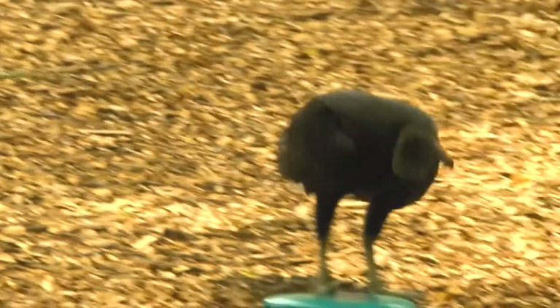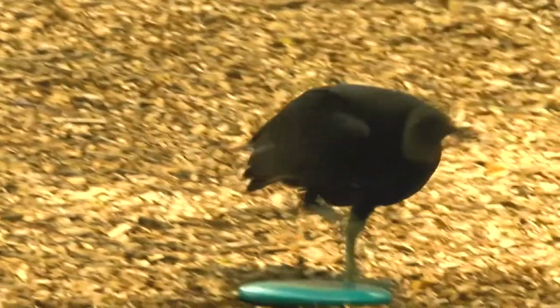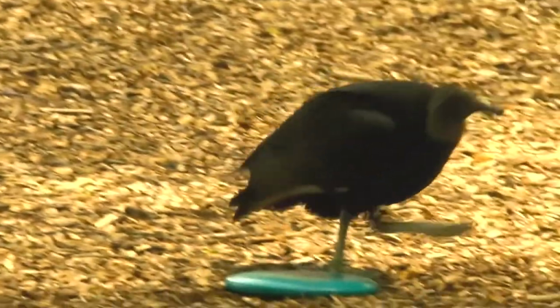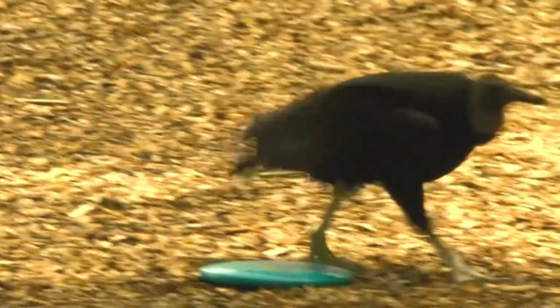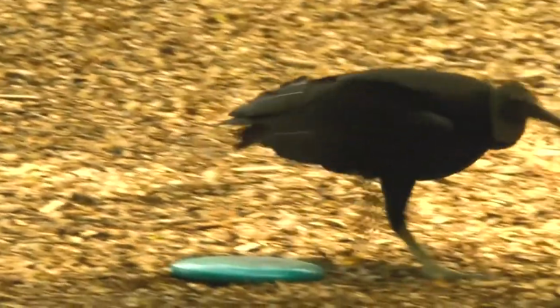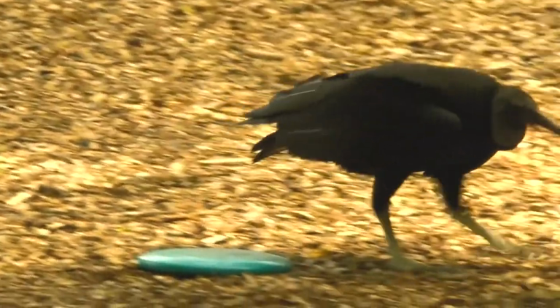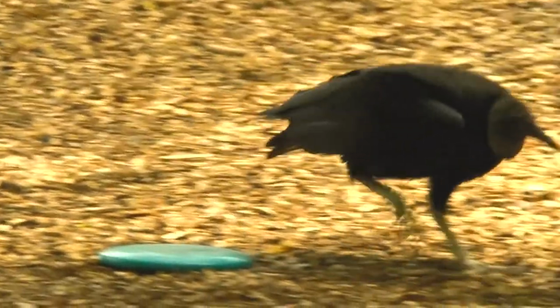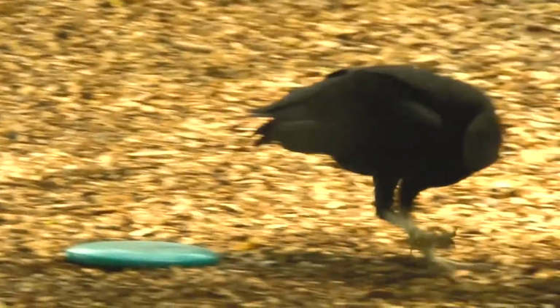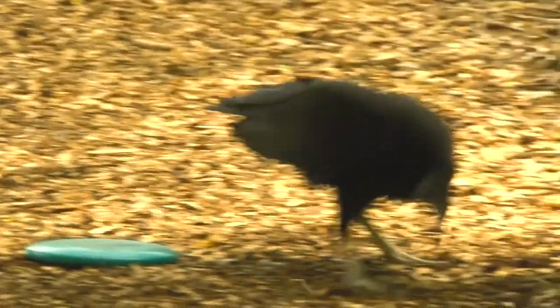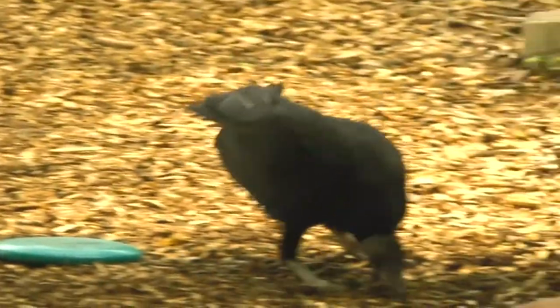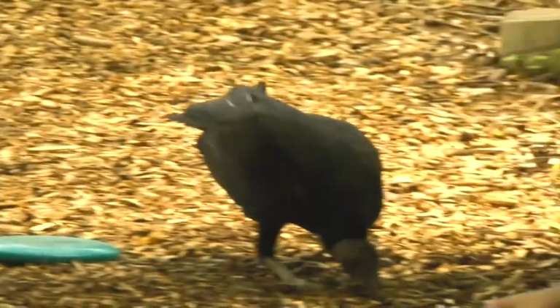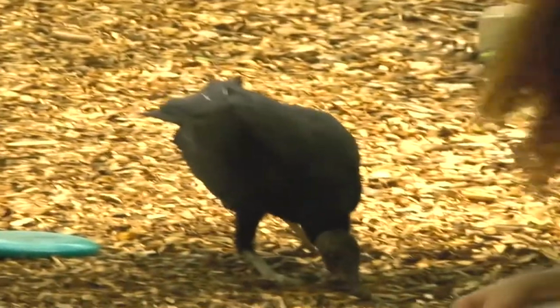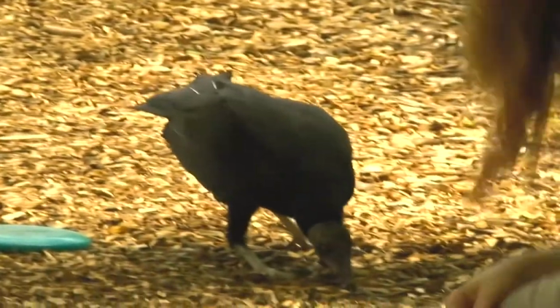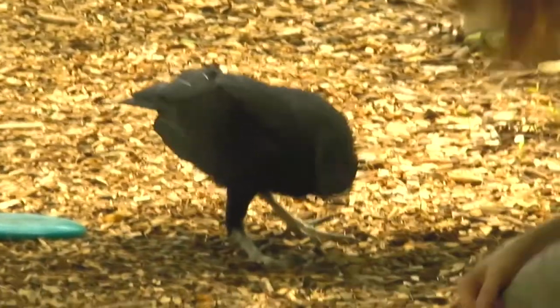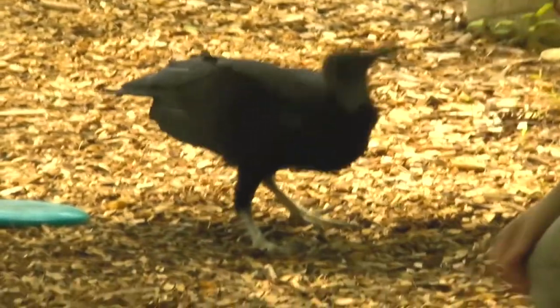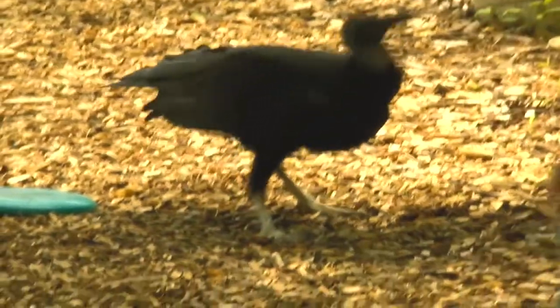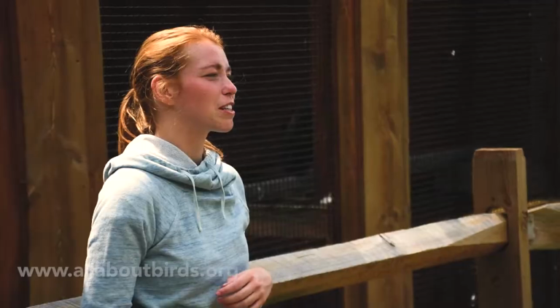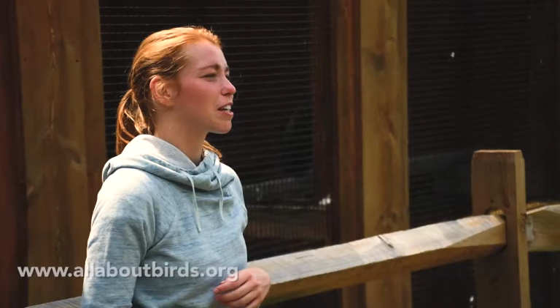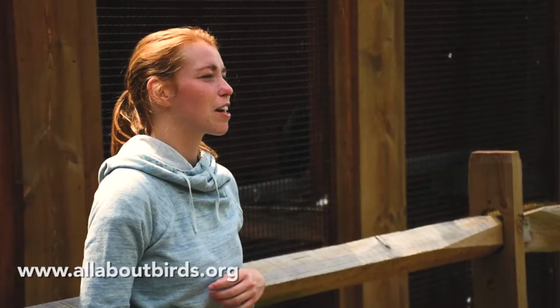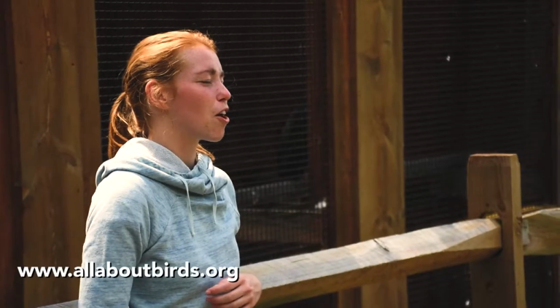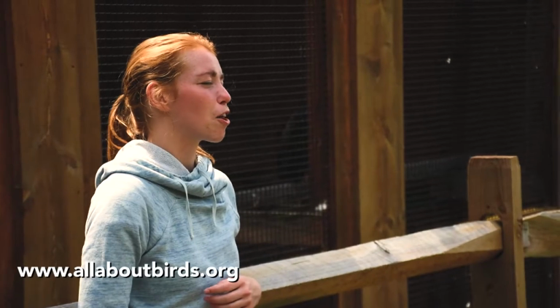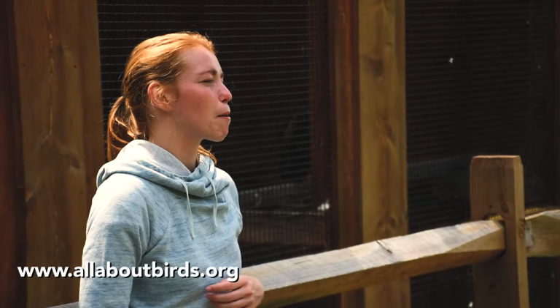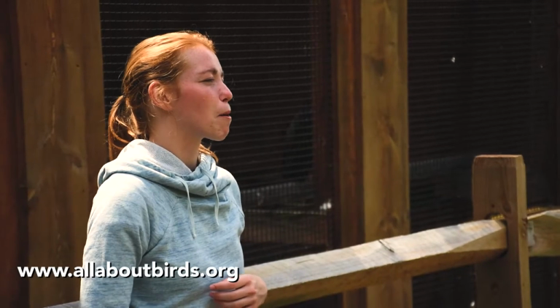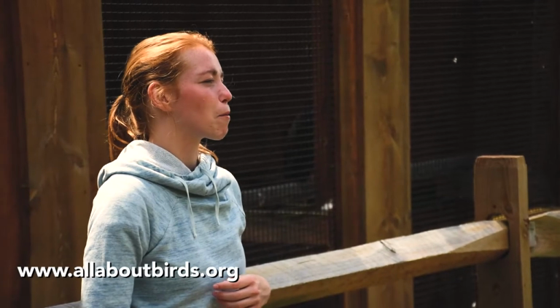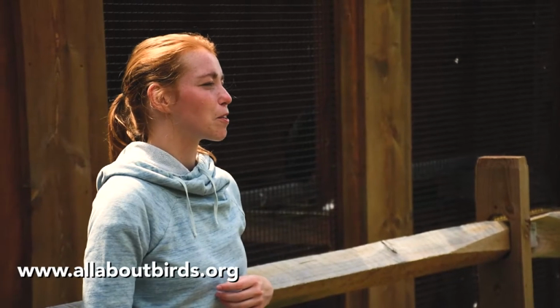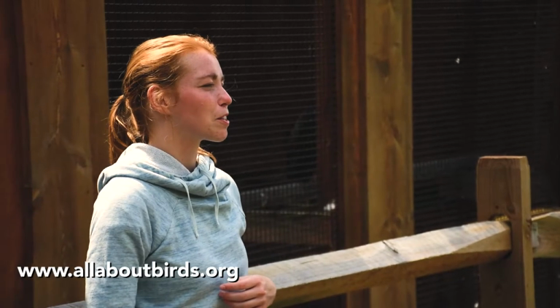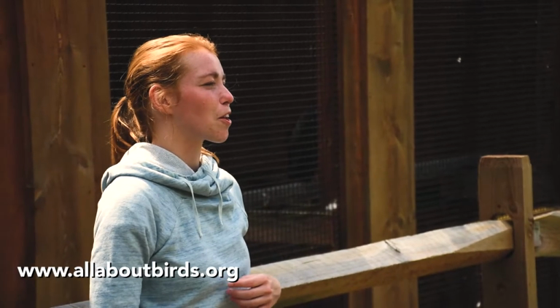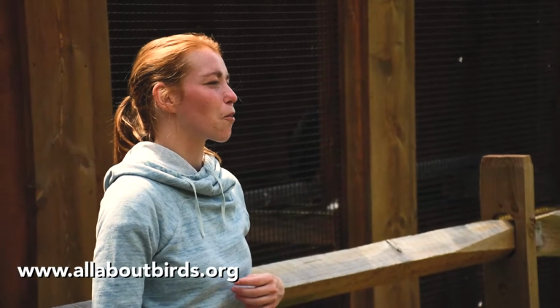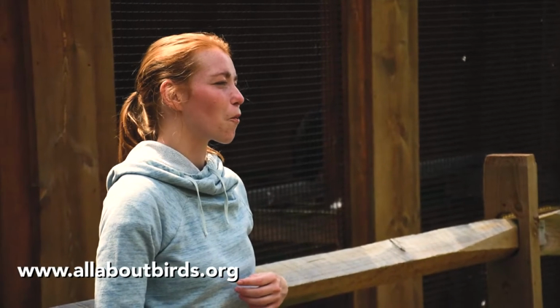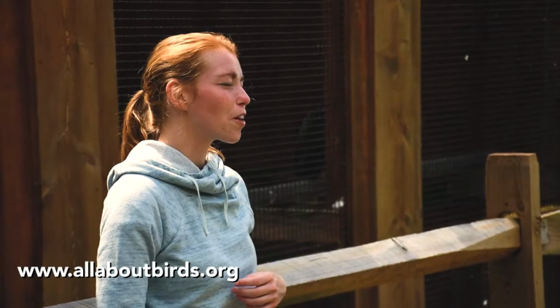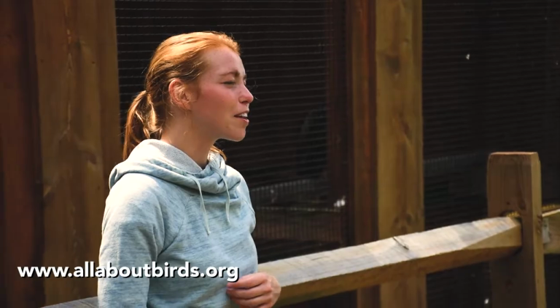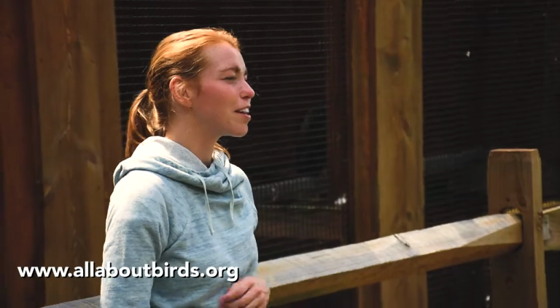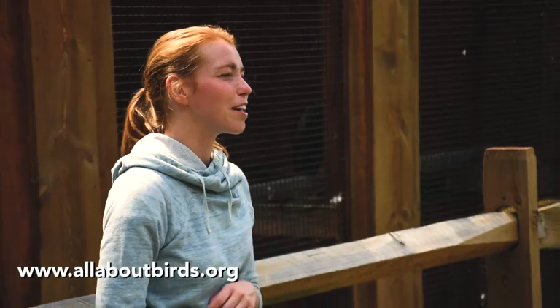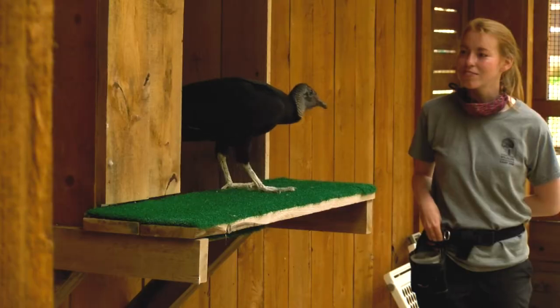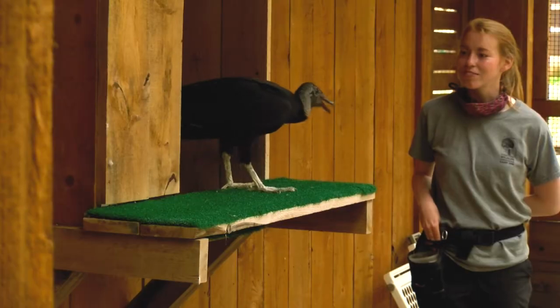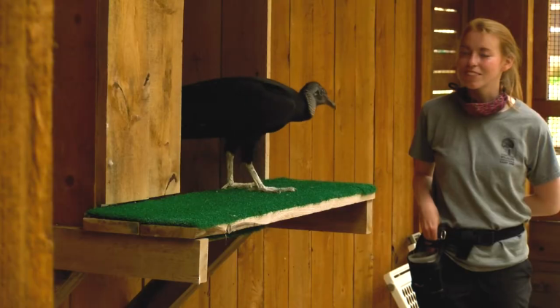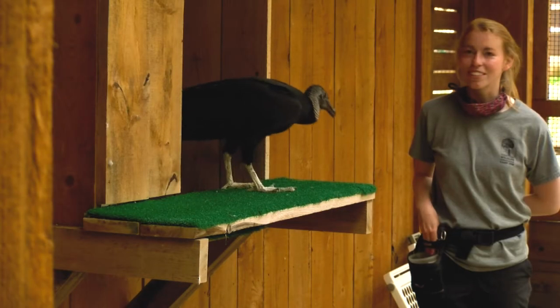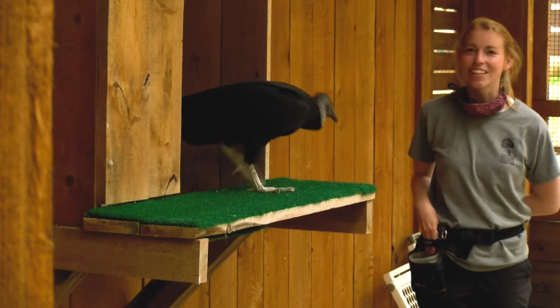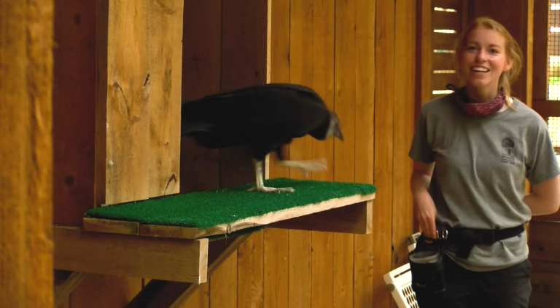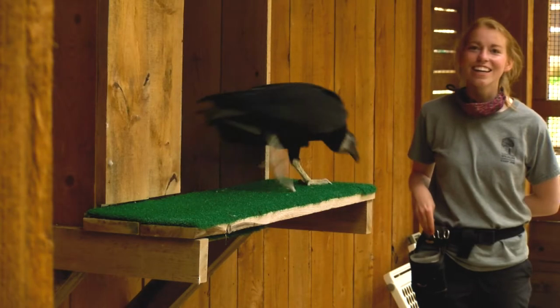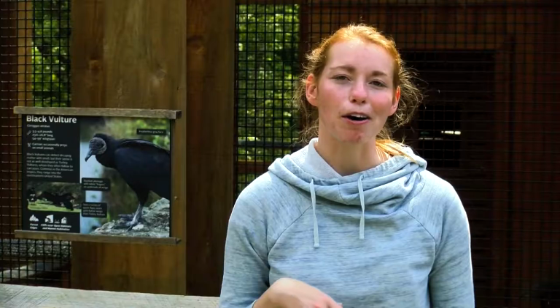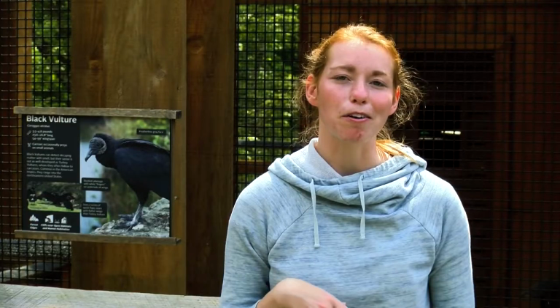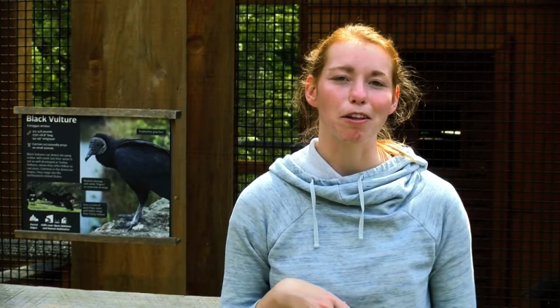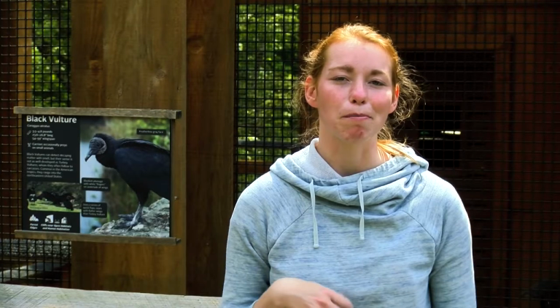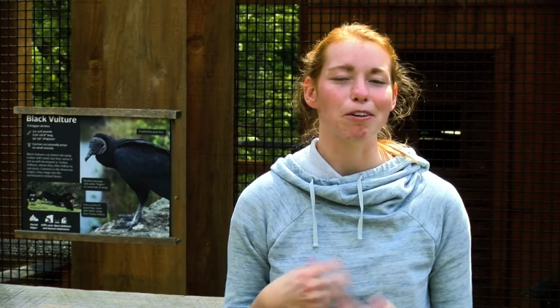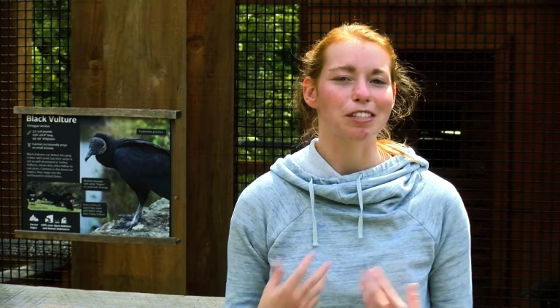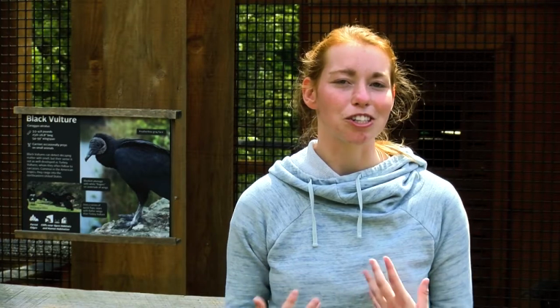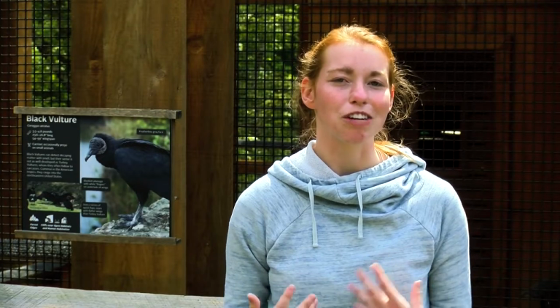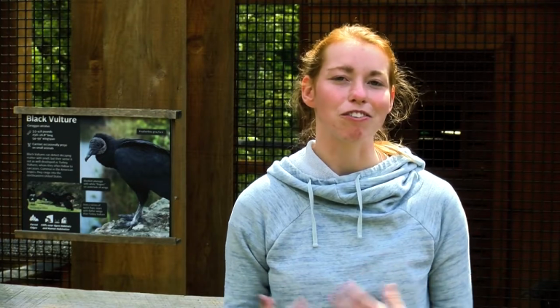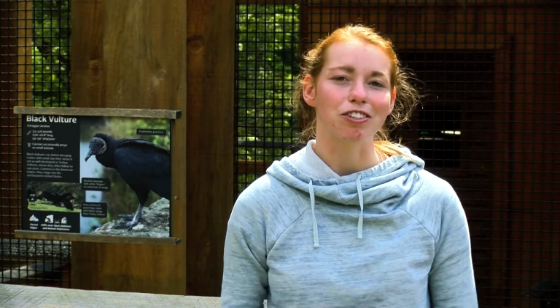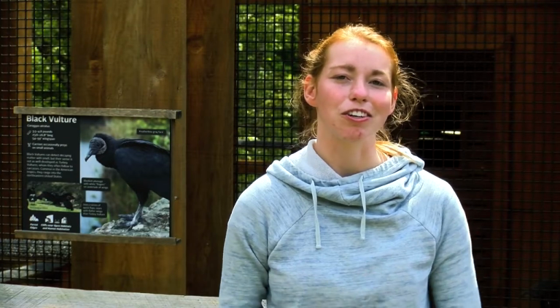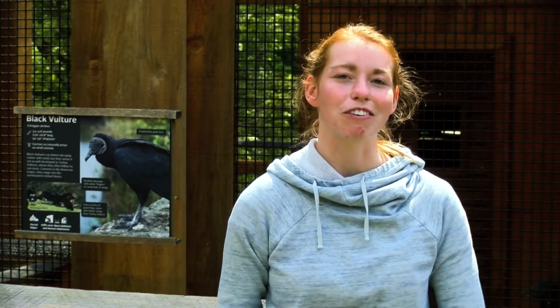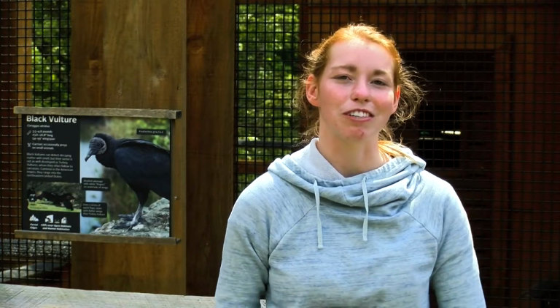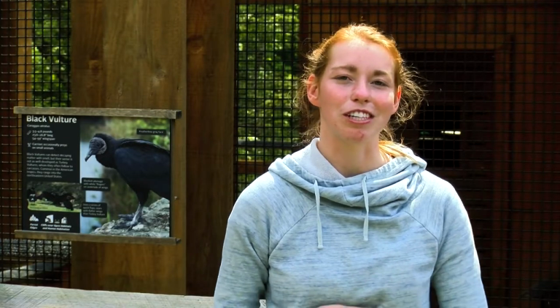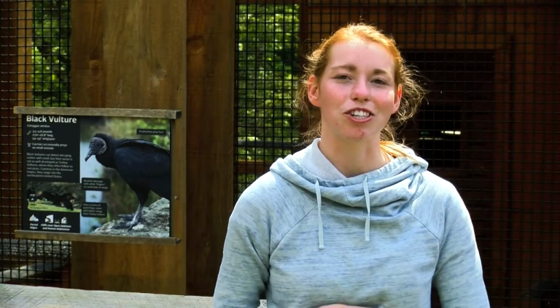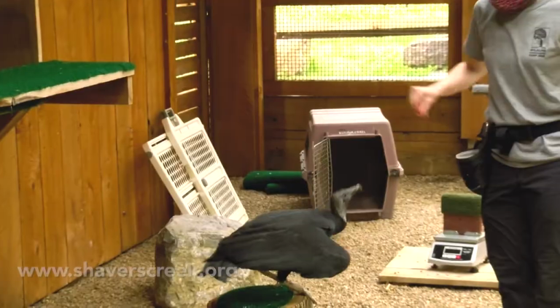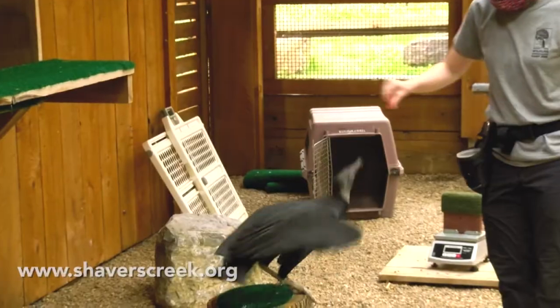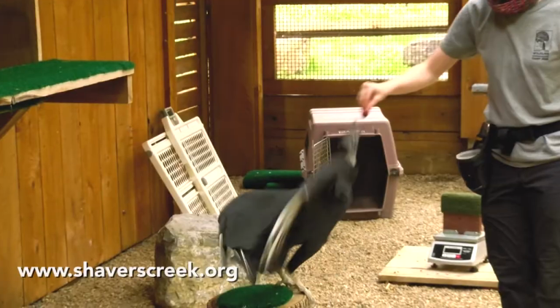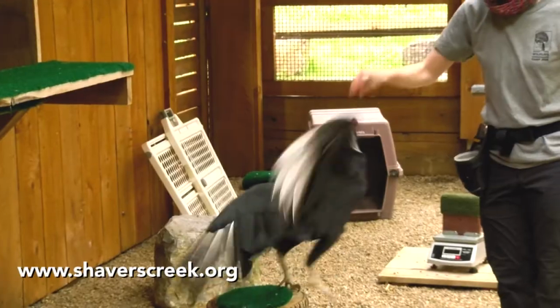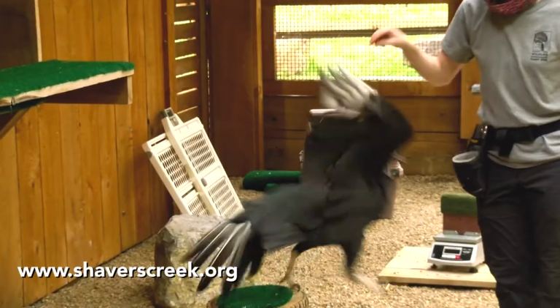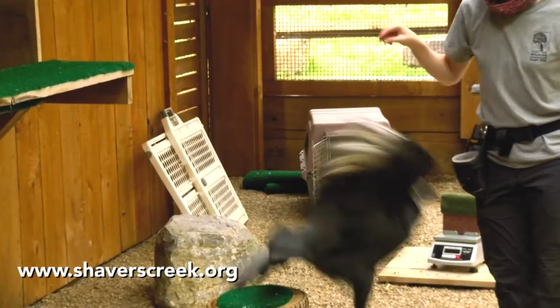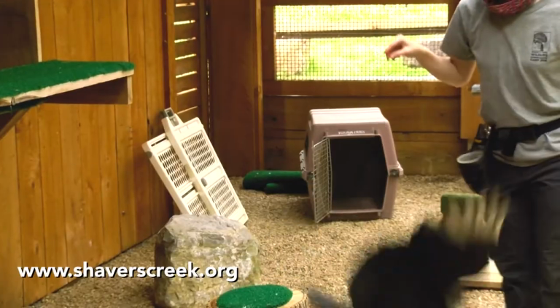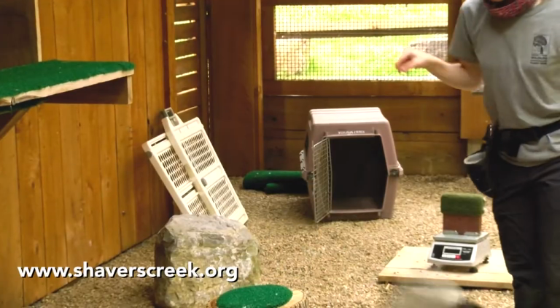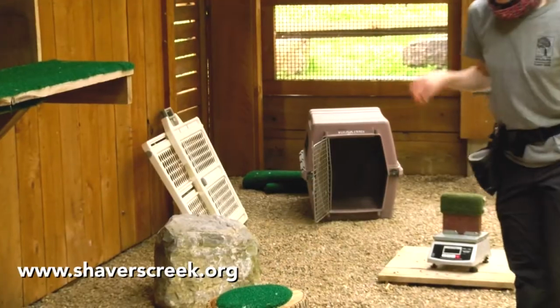To learn more about these birds, visit allaboutbirds.org. To learn more about the birds at Shaver's Creek, visit shaverscreek.org.